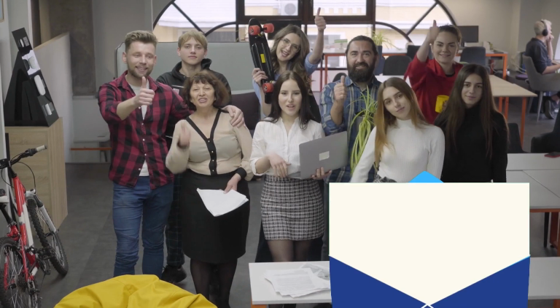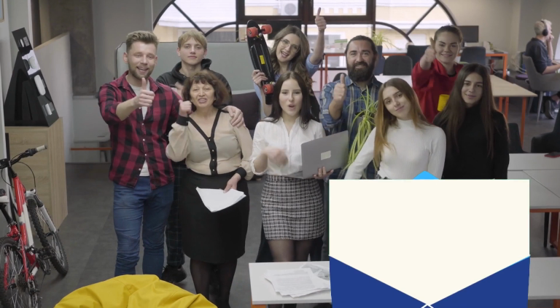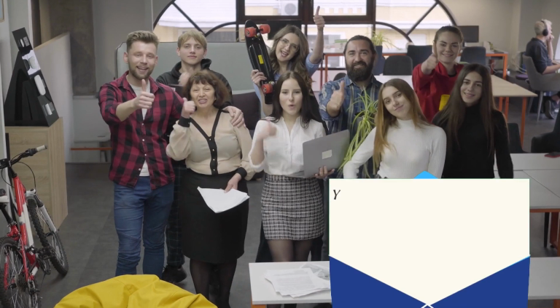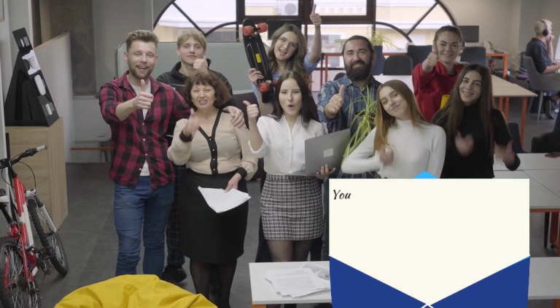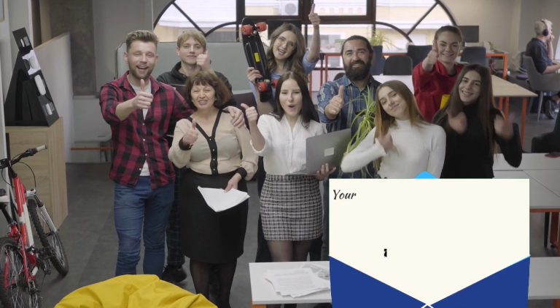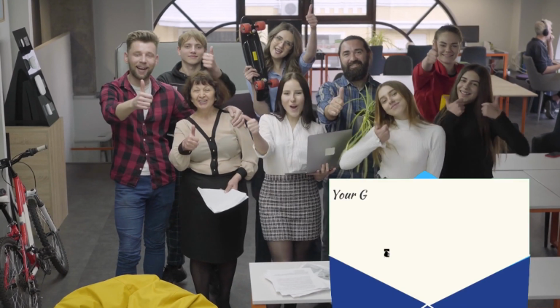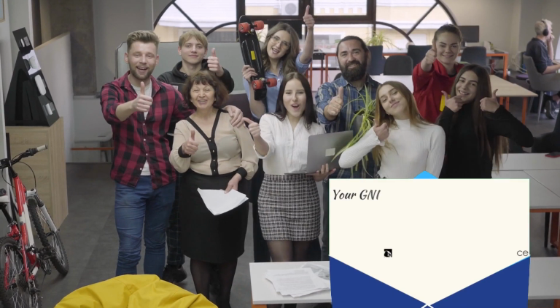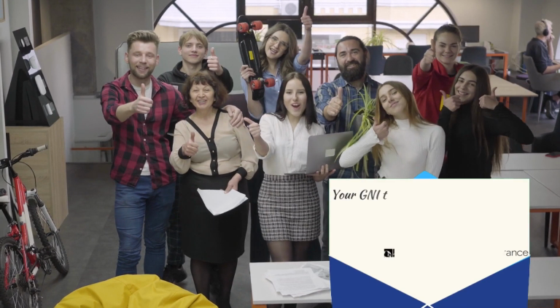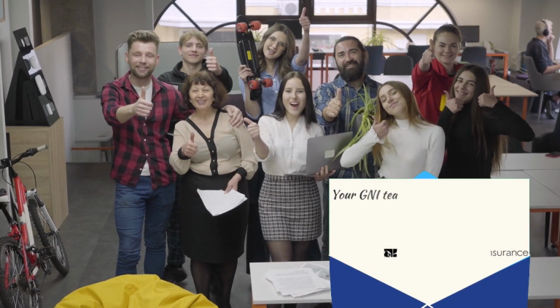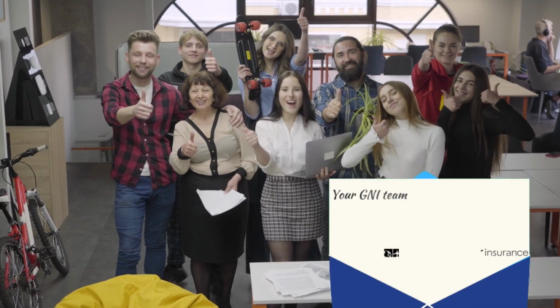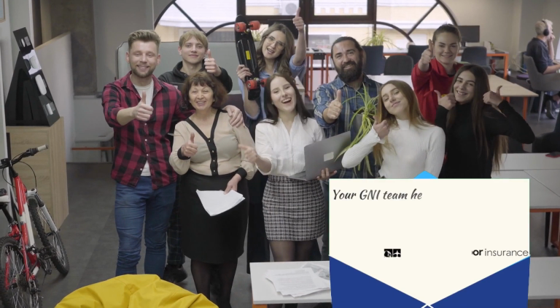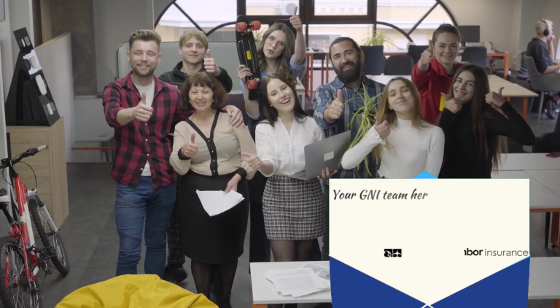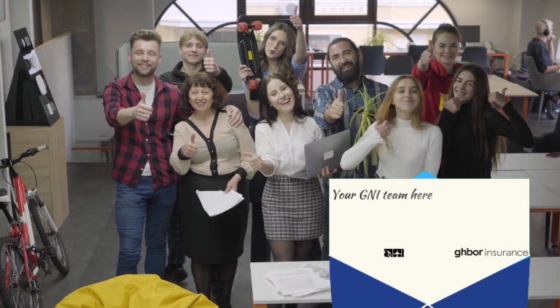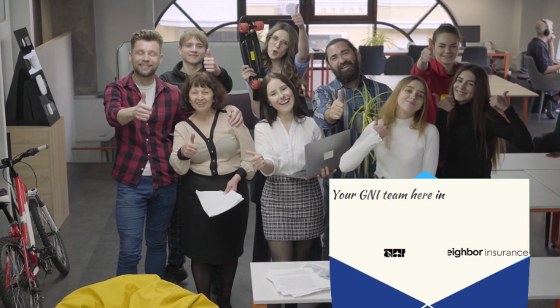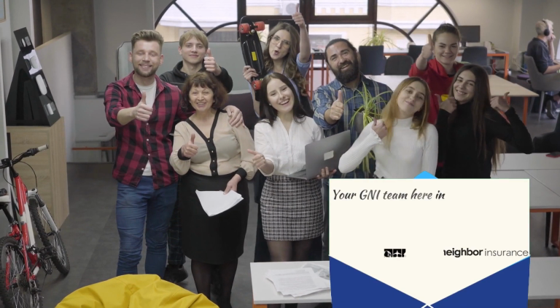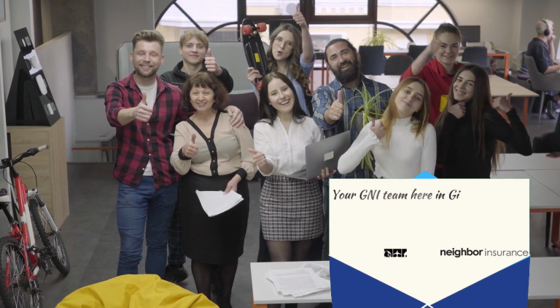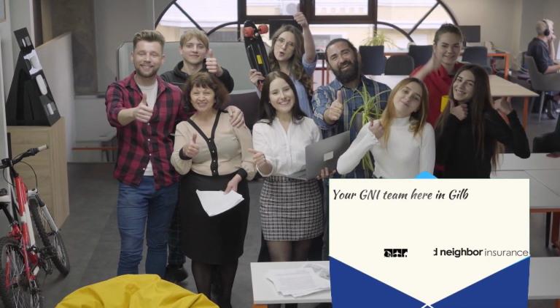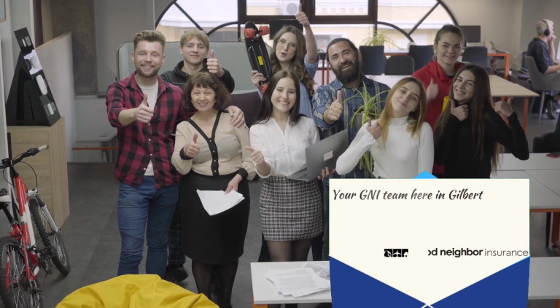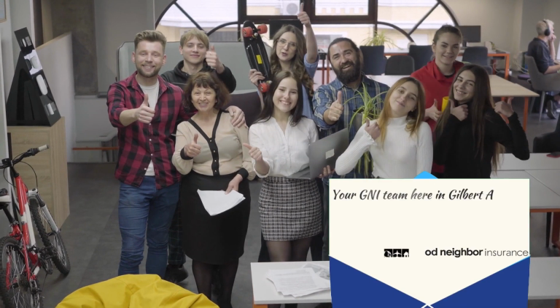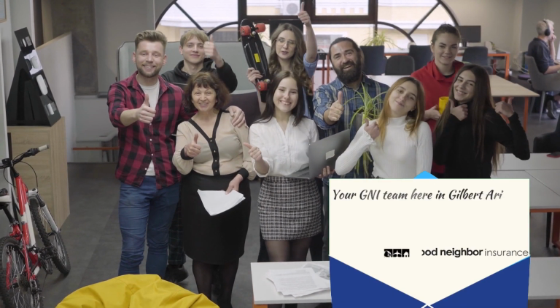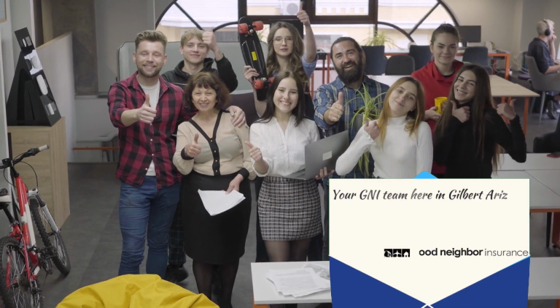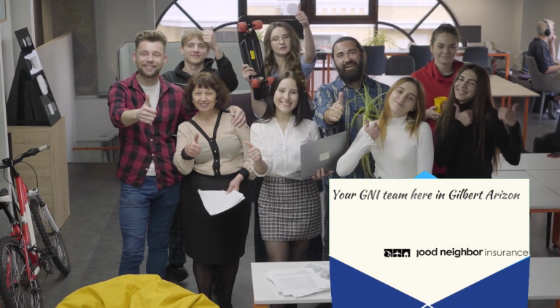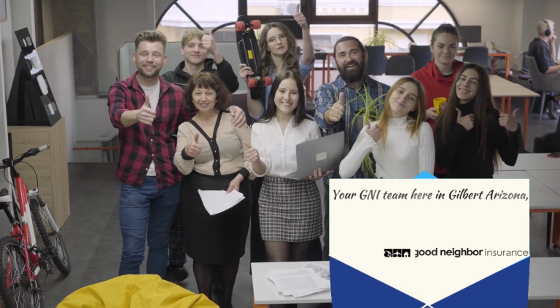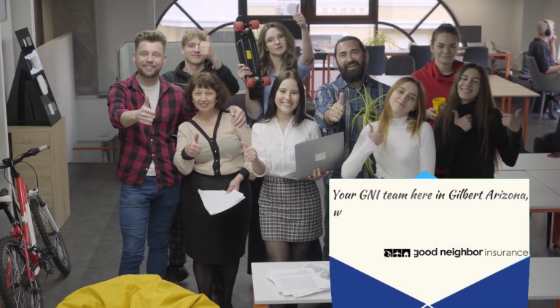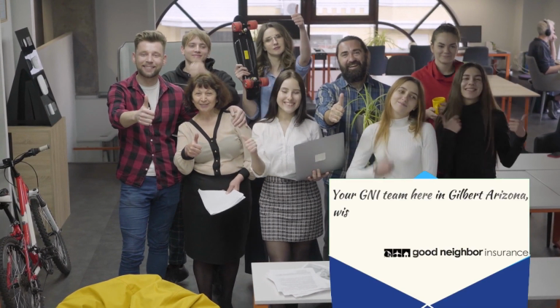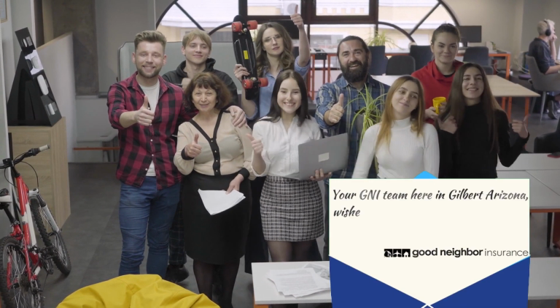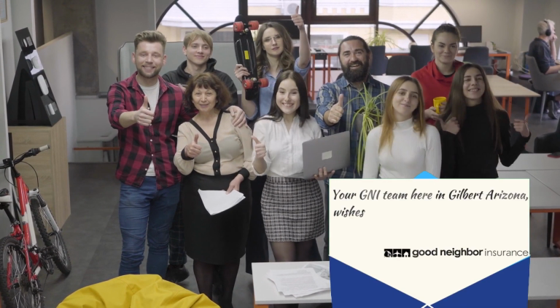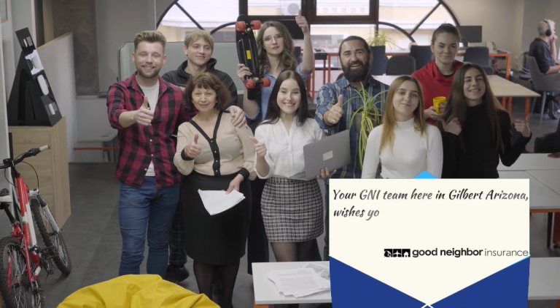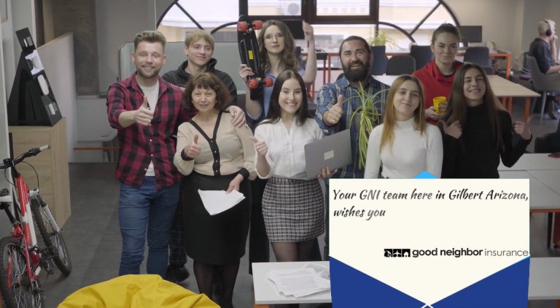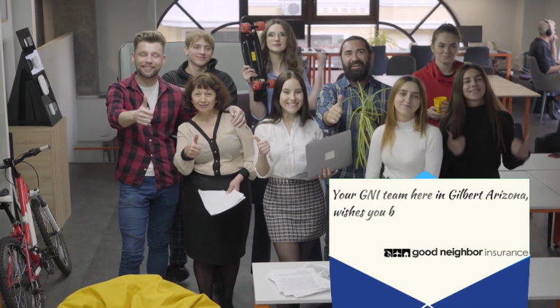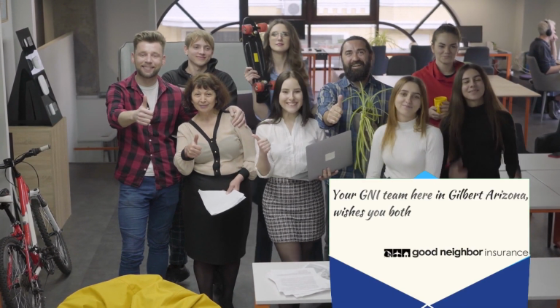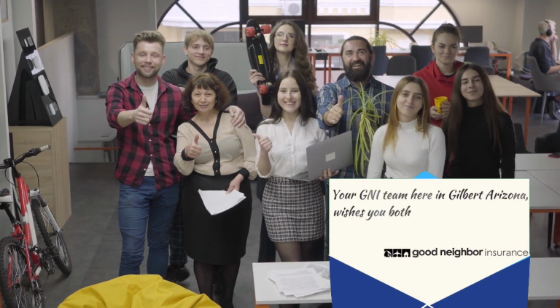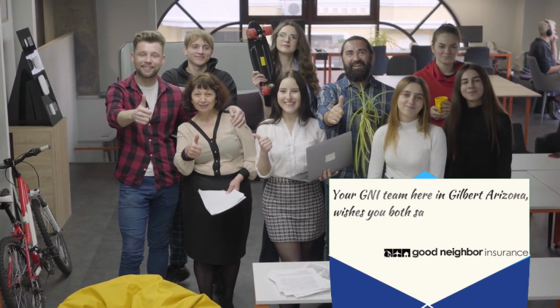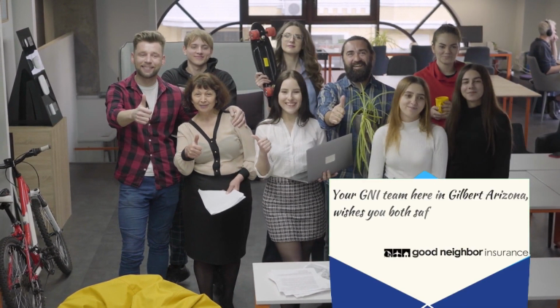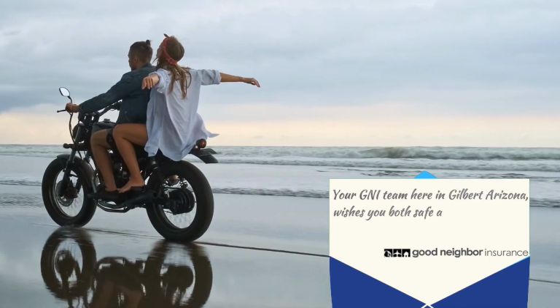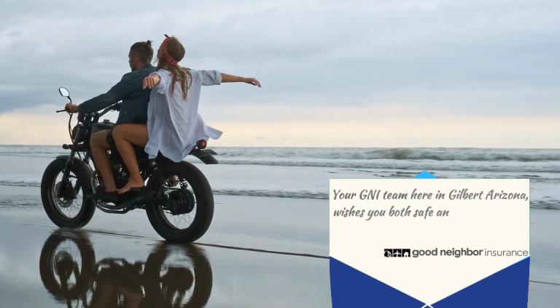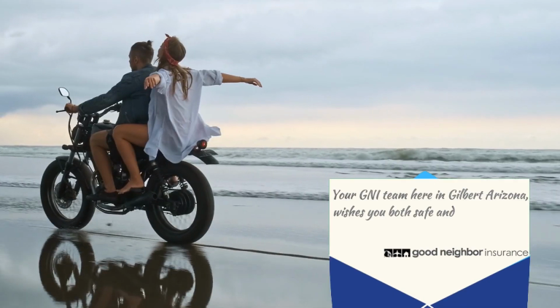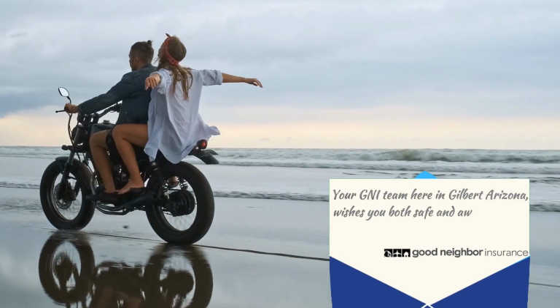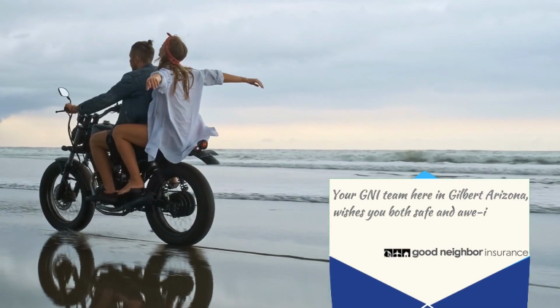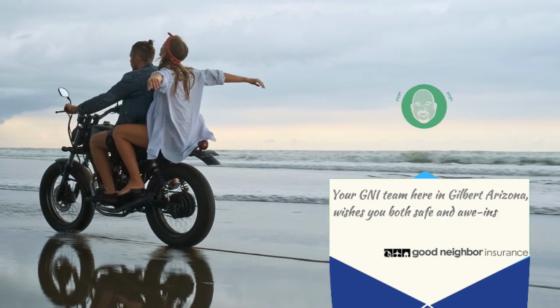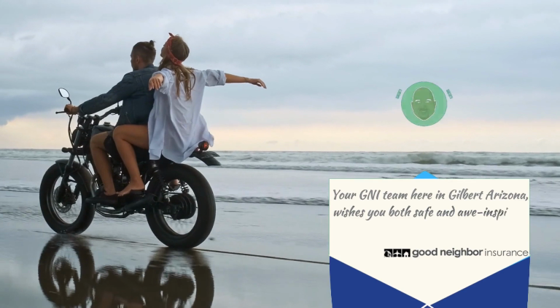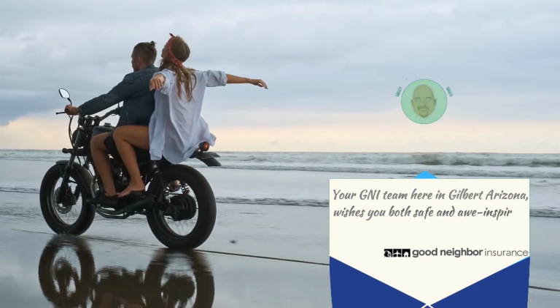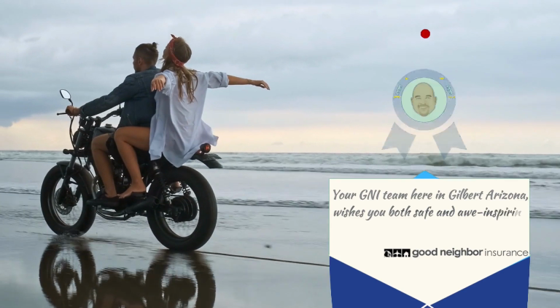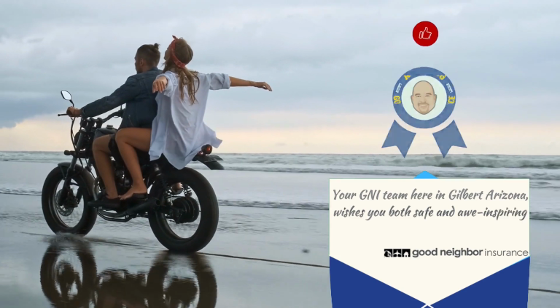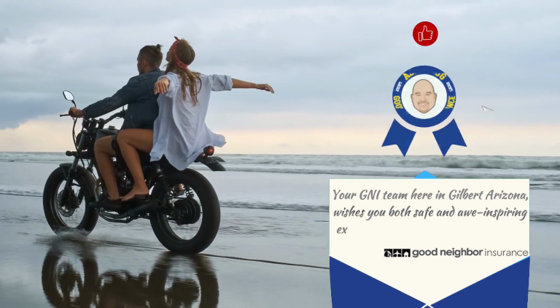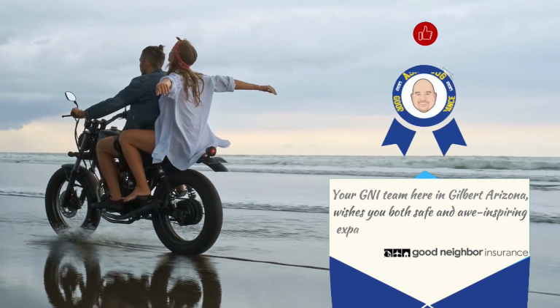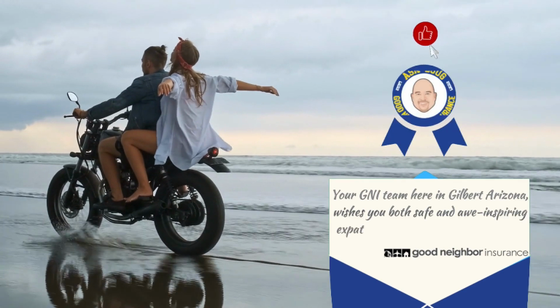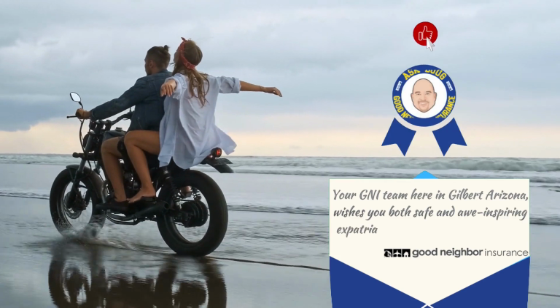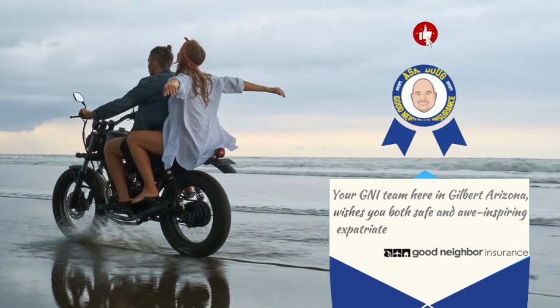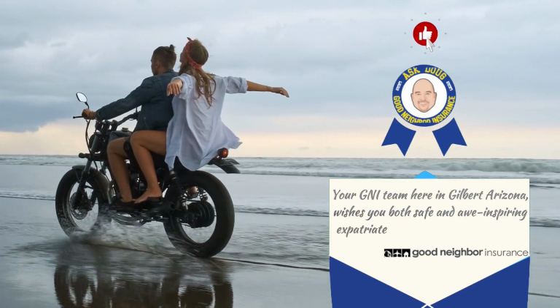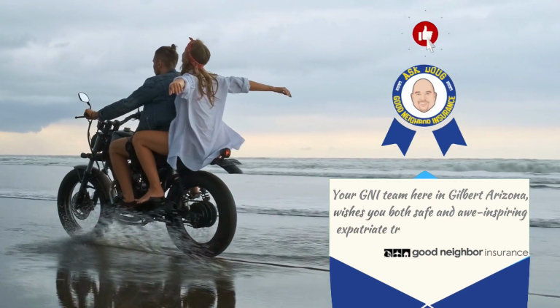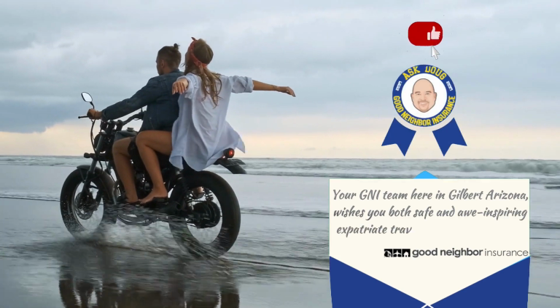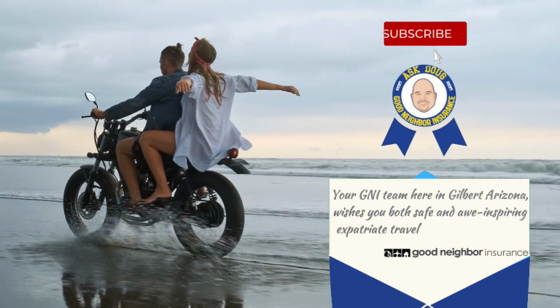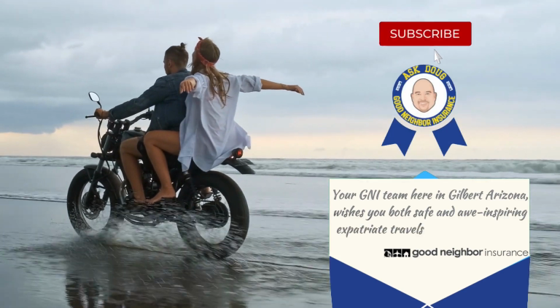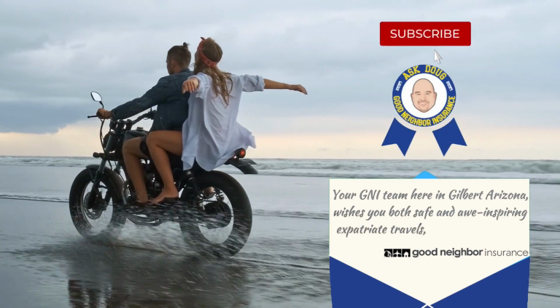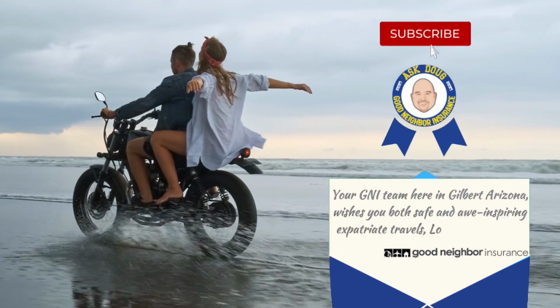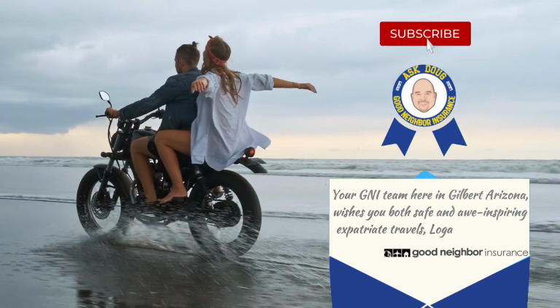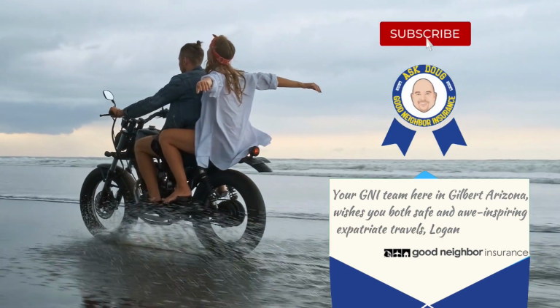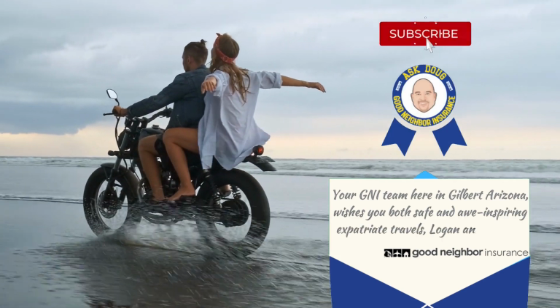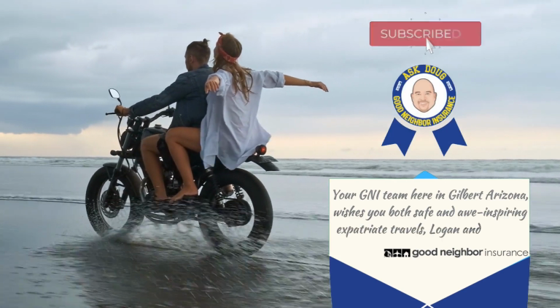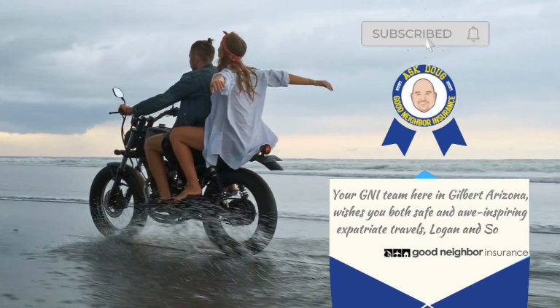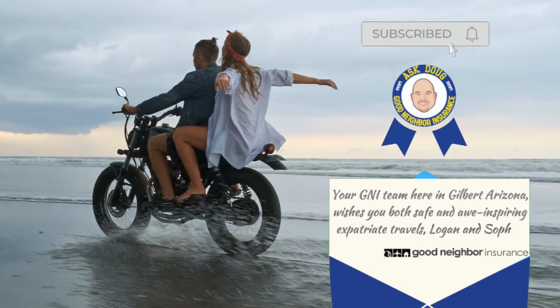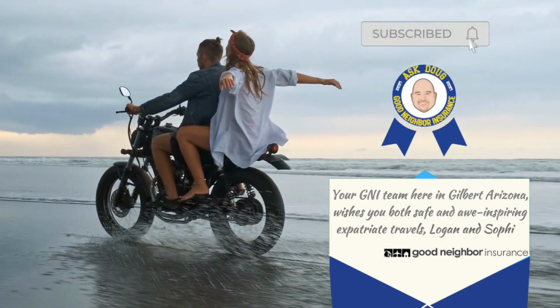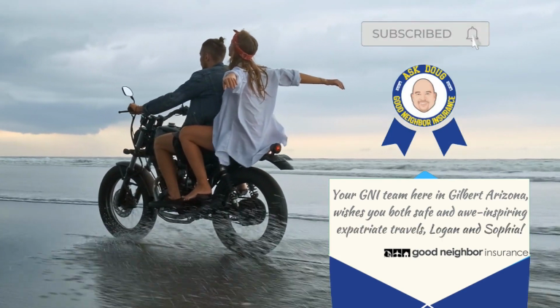Your GNI team here in Gilbert, Arizona wishes you both safe and awe-inspiring expatriate travels, Logan and Sophia.